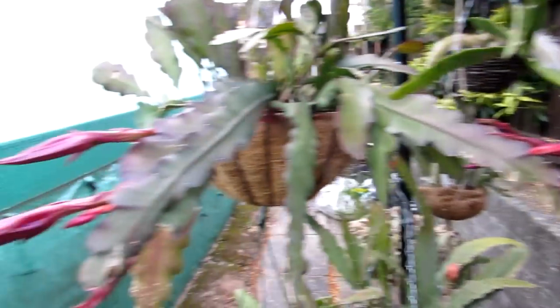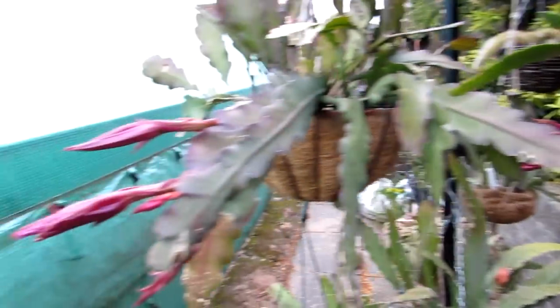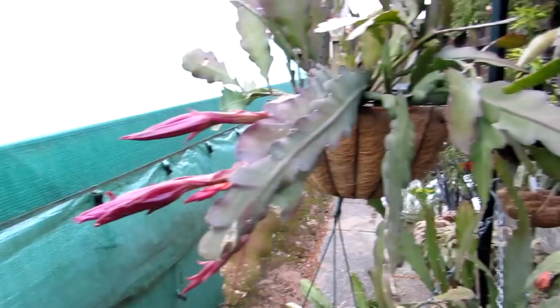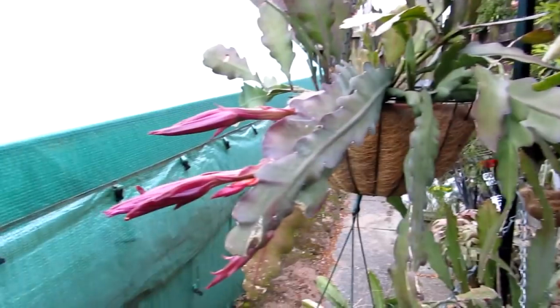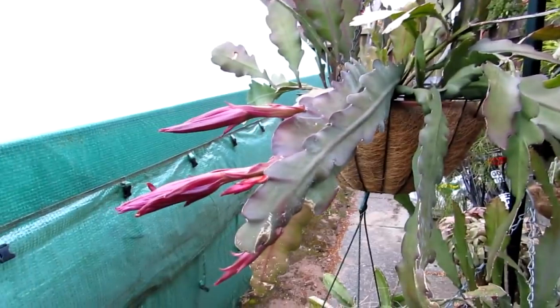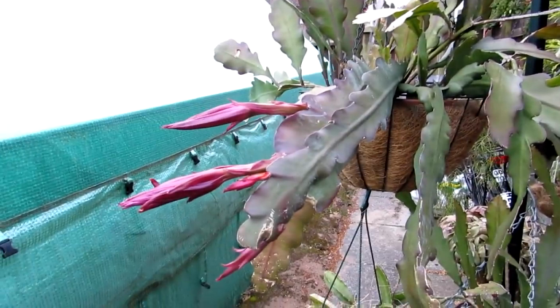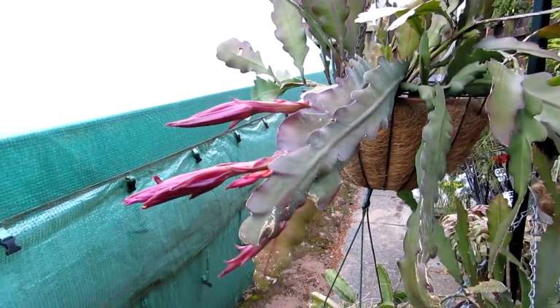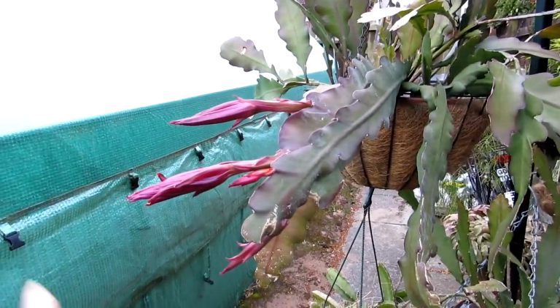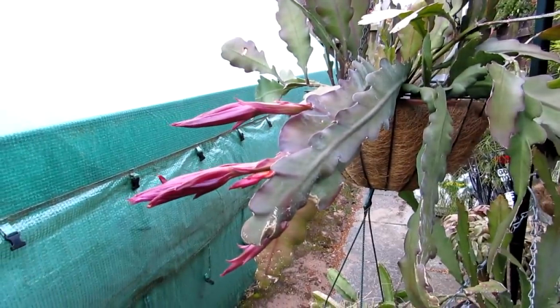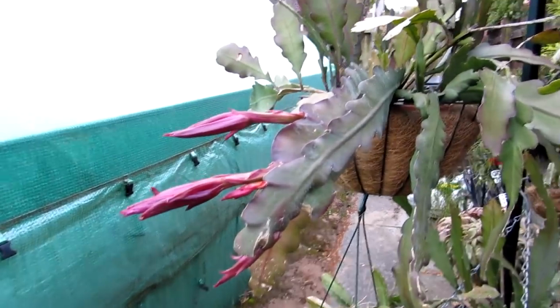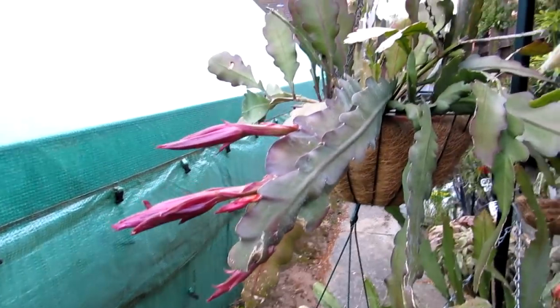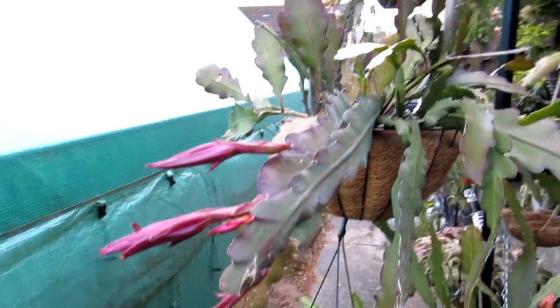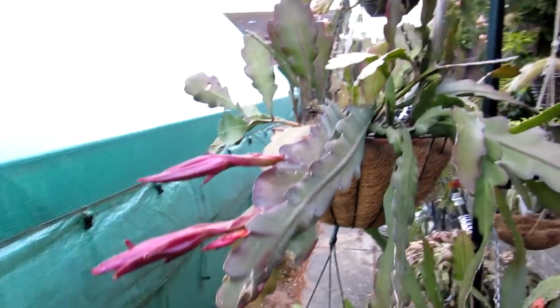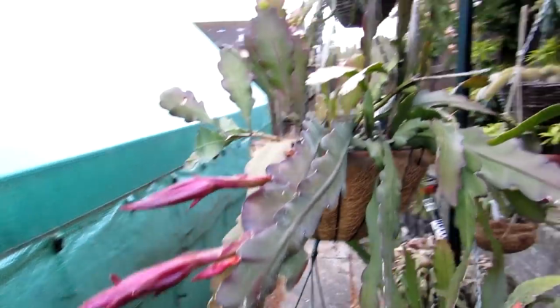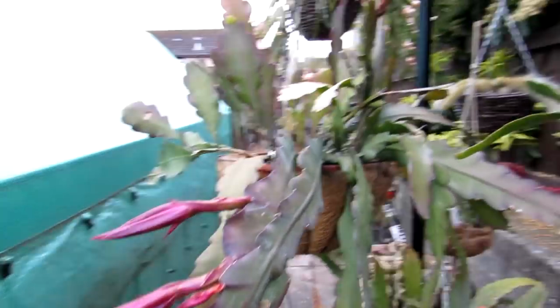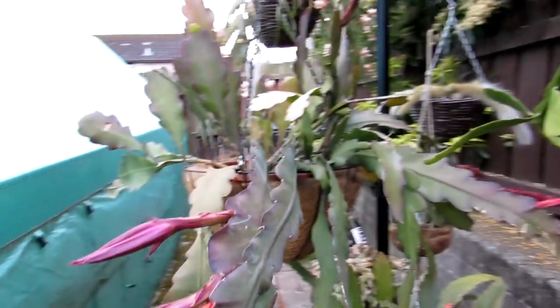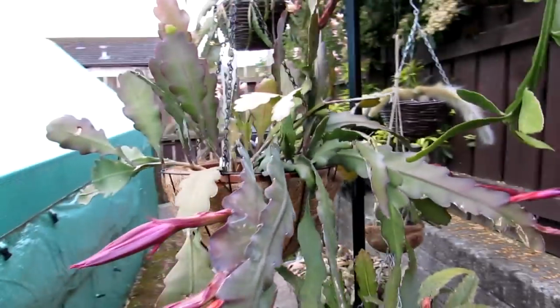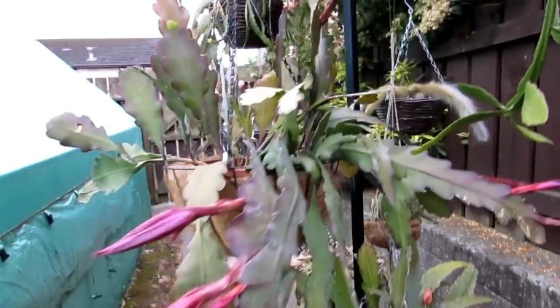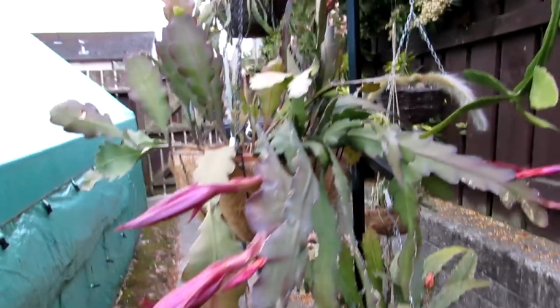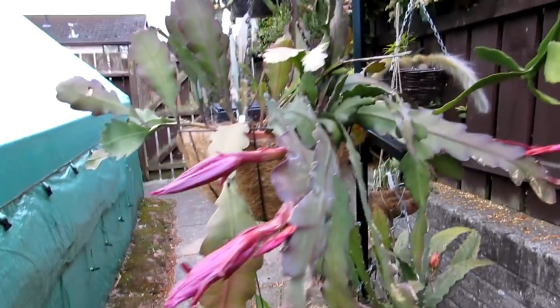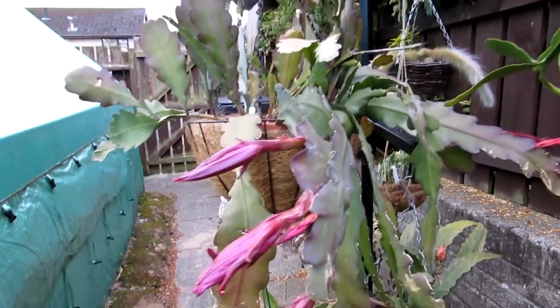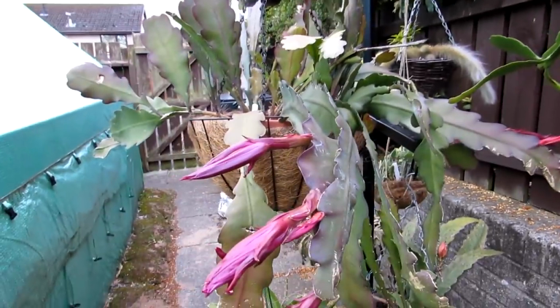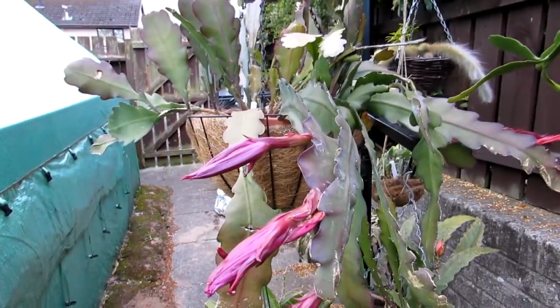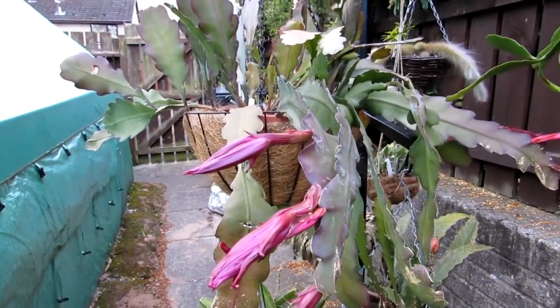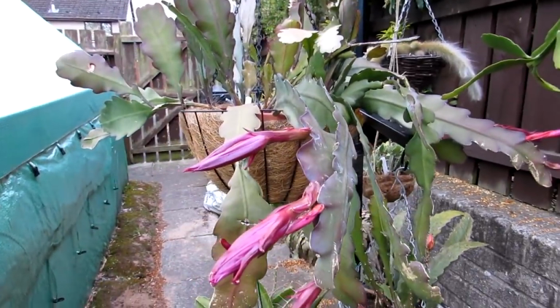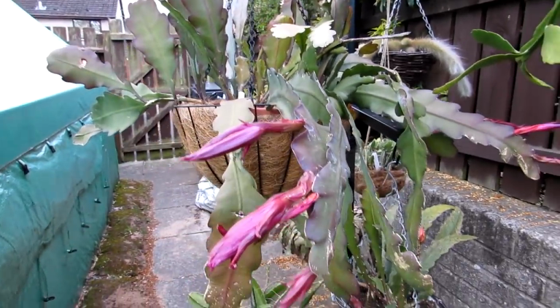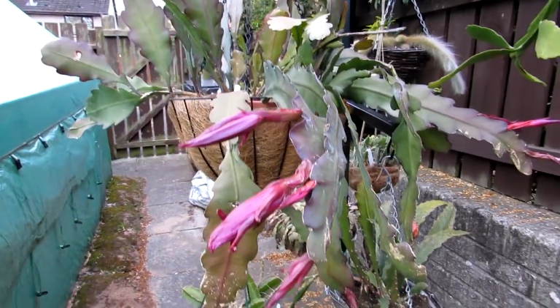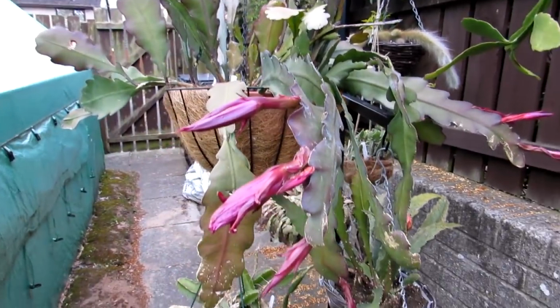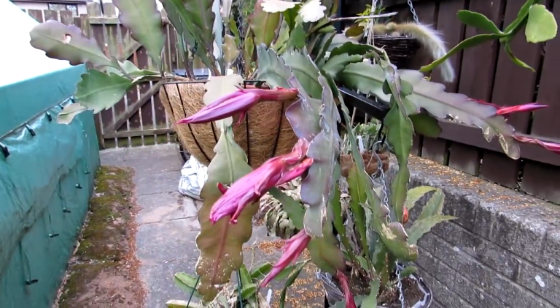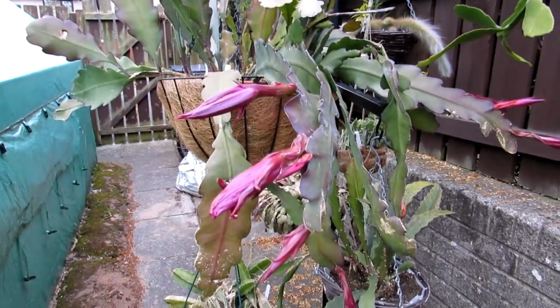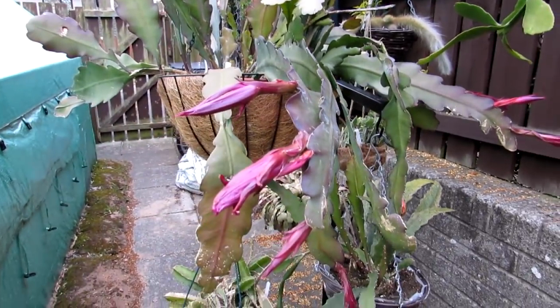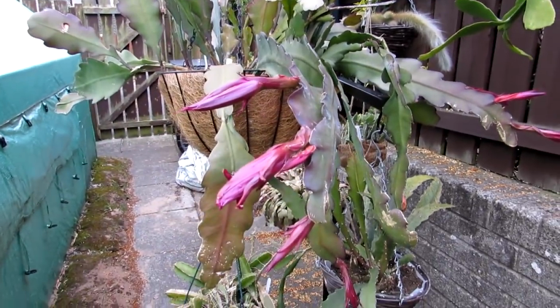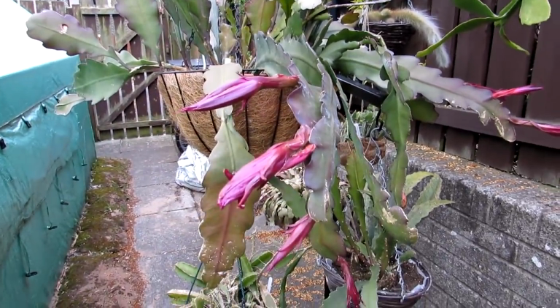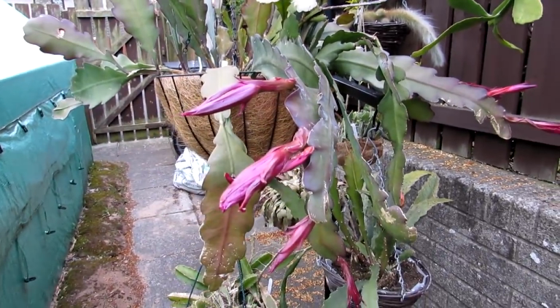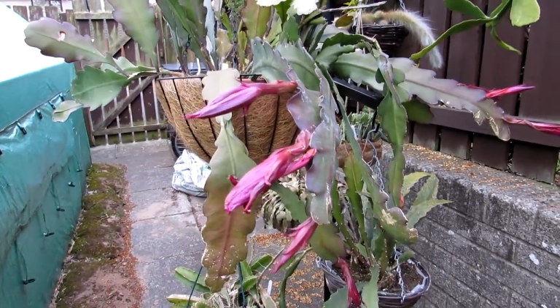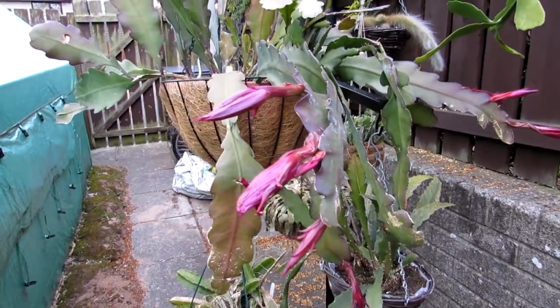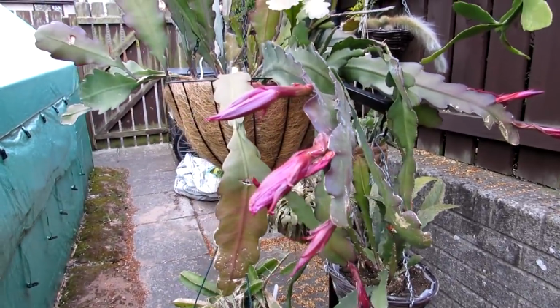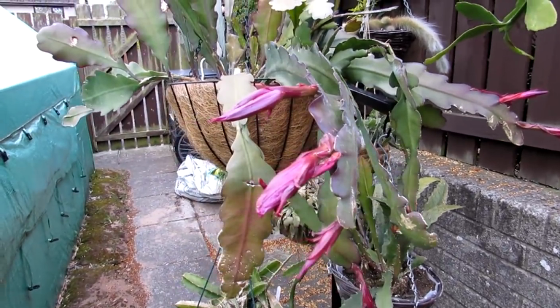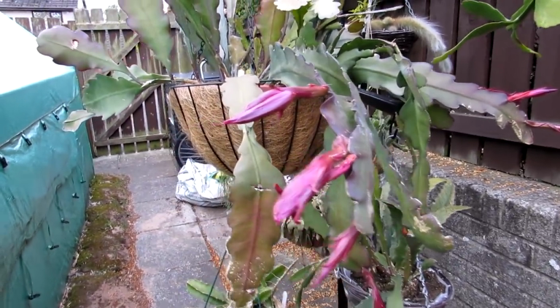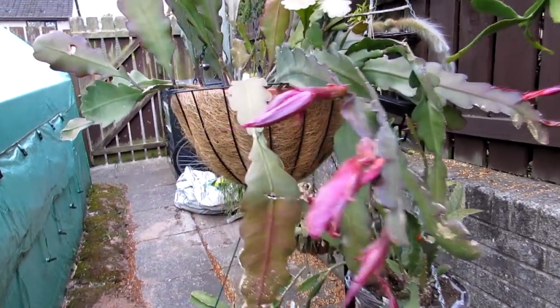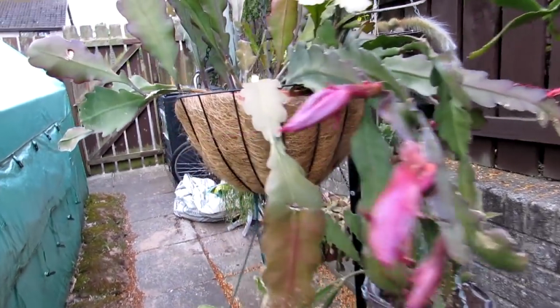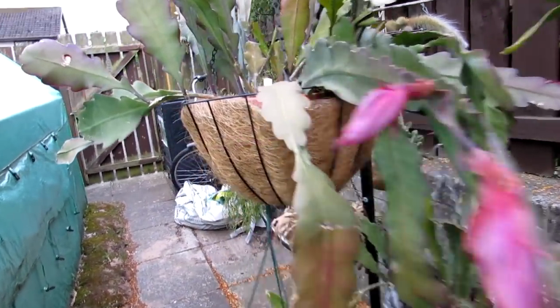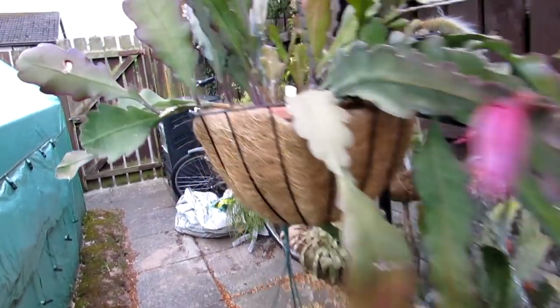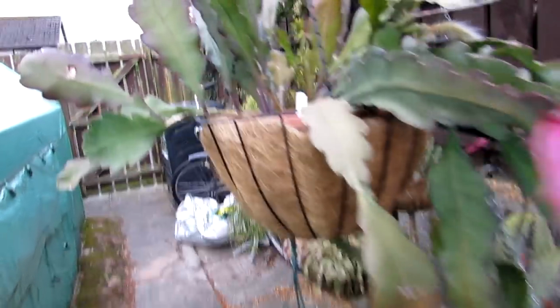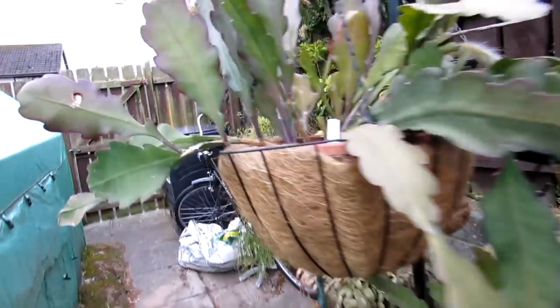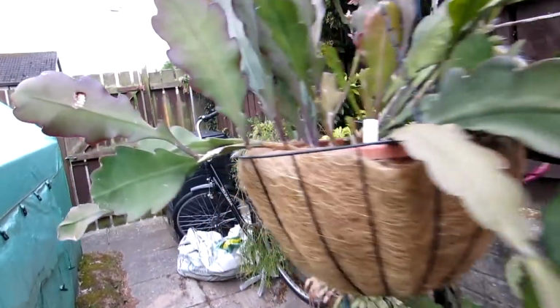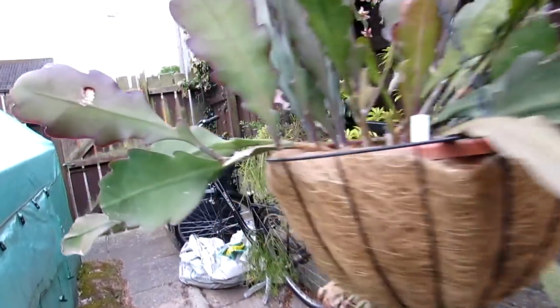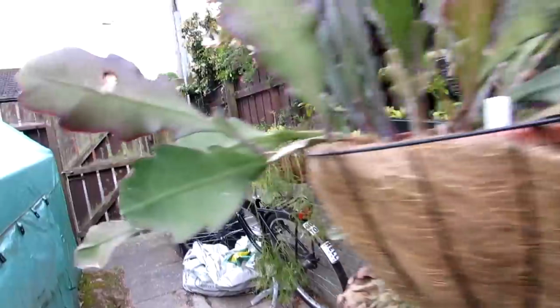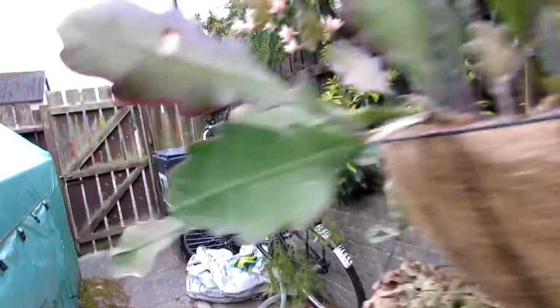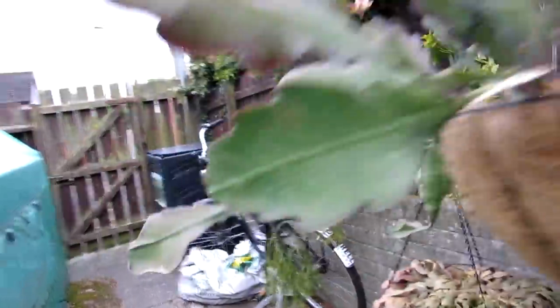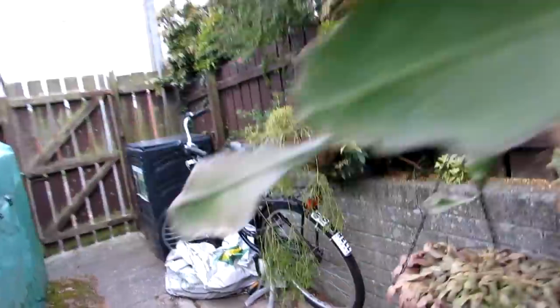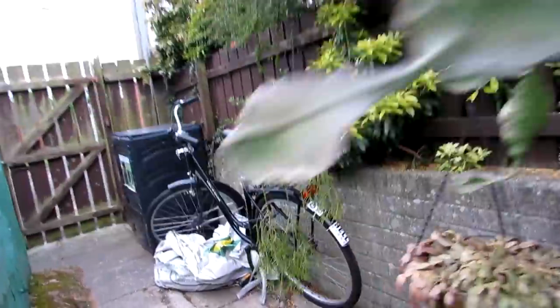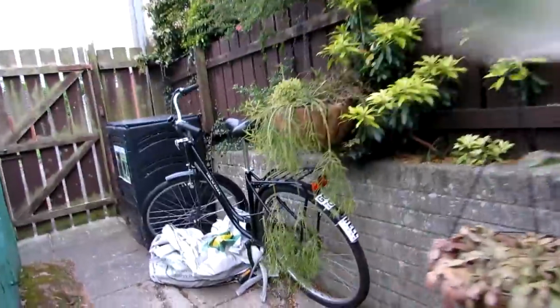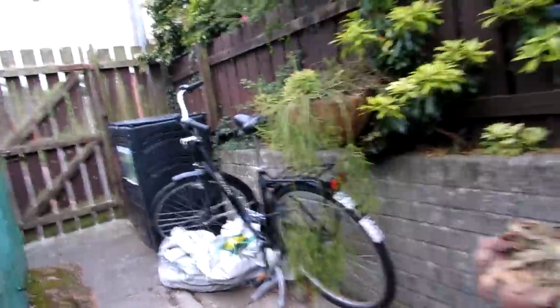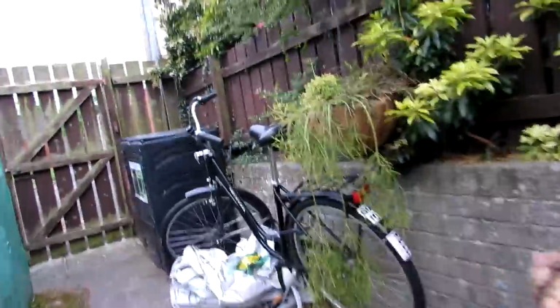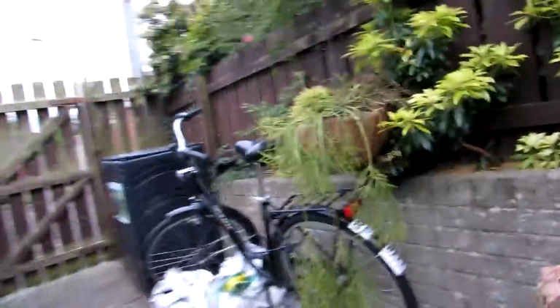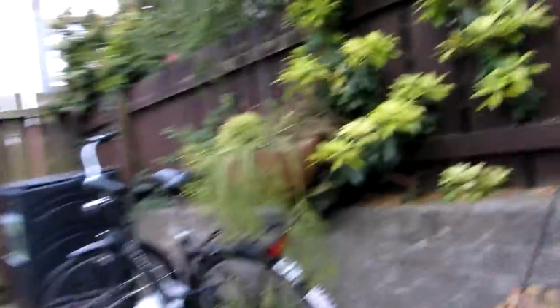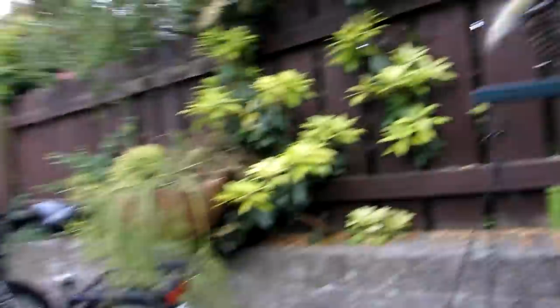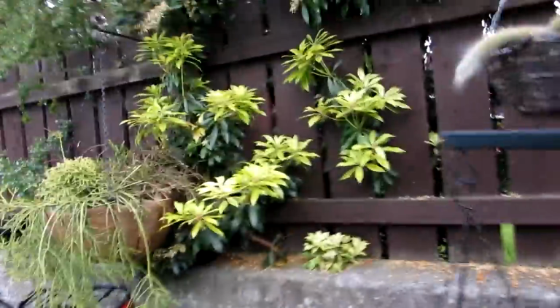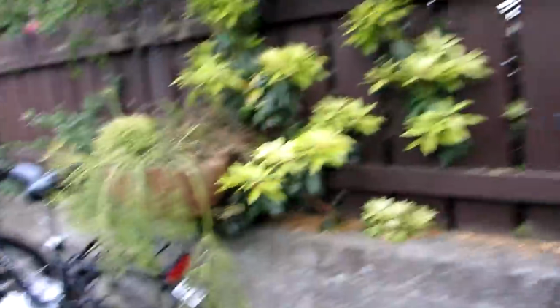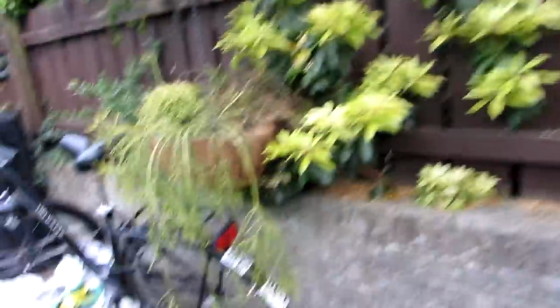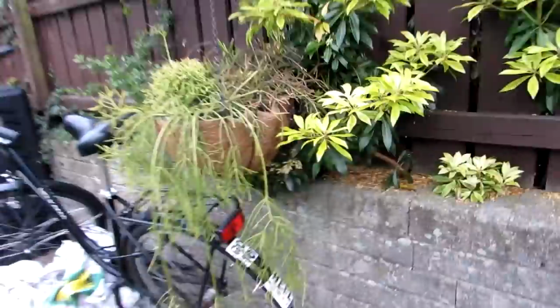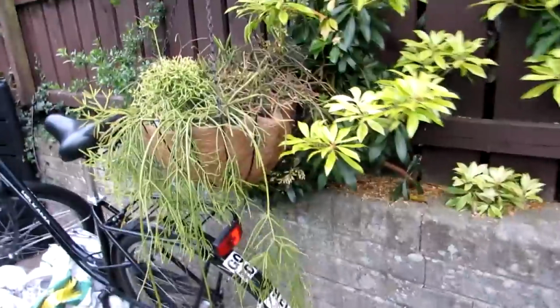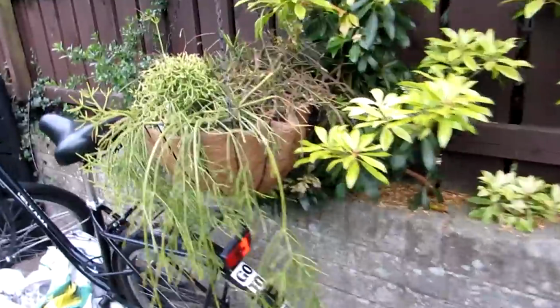Stay tuned for a future video when this blooming beauty flowers — it really is exciting.